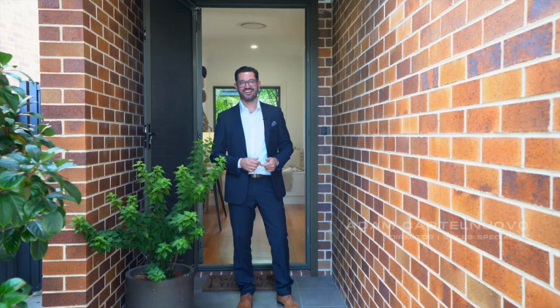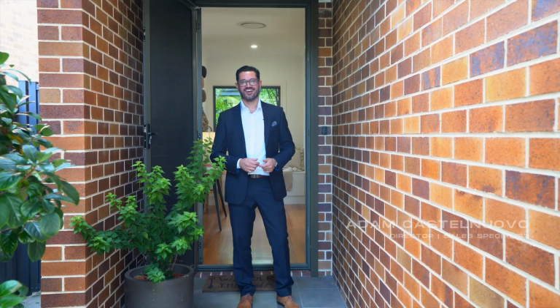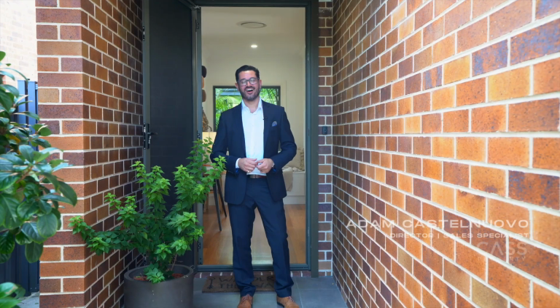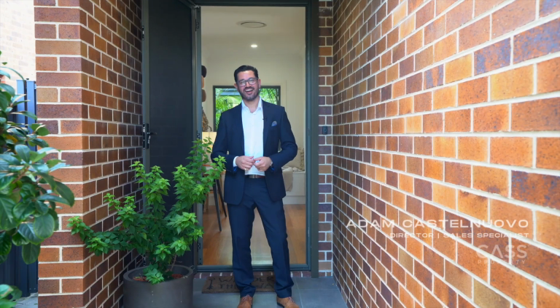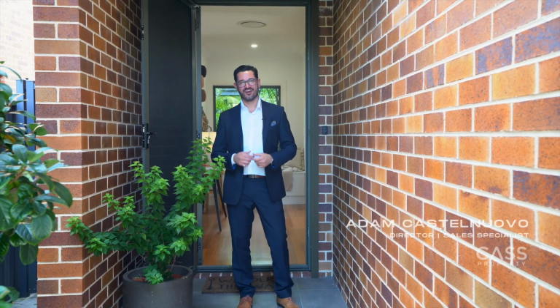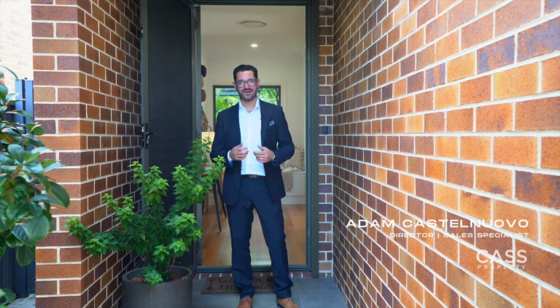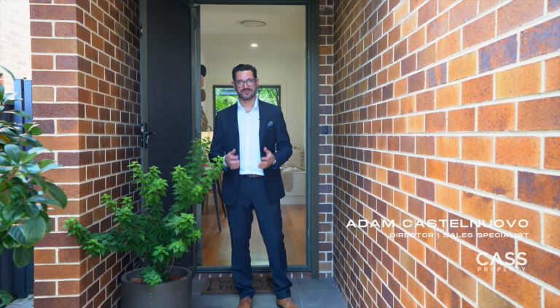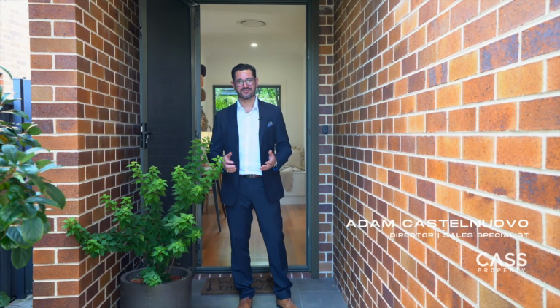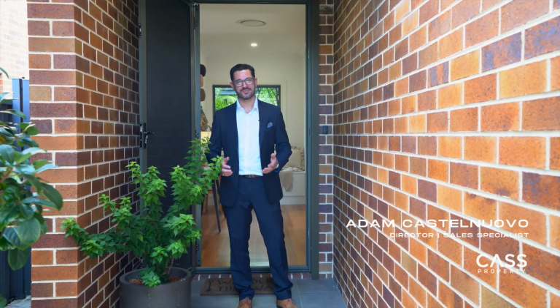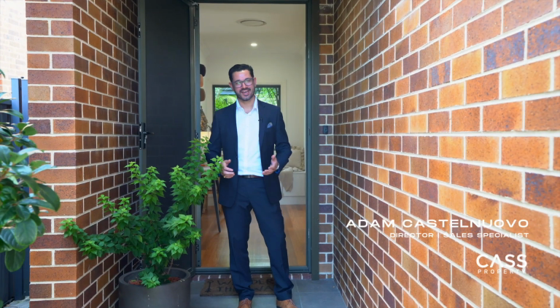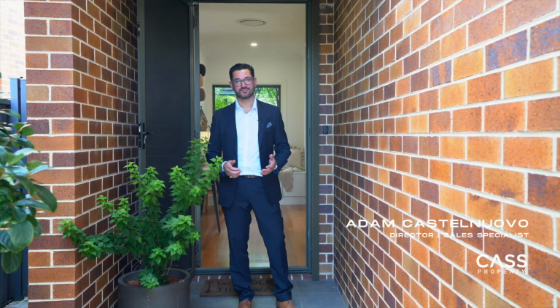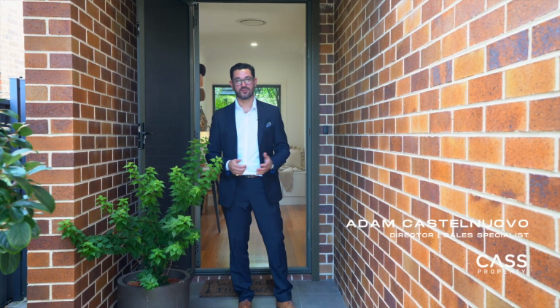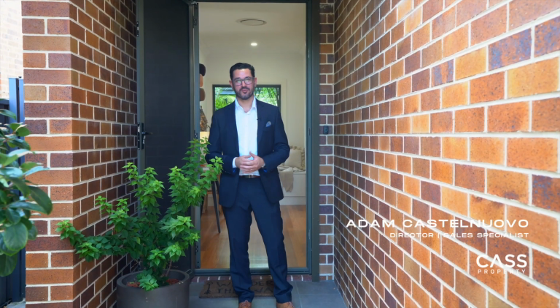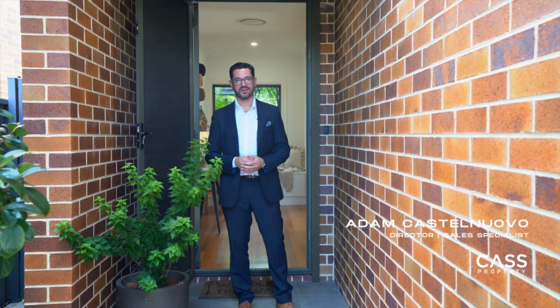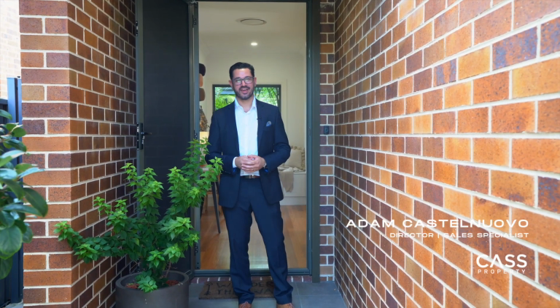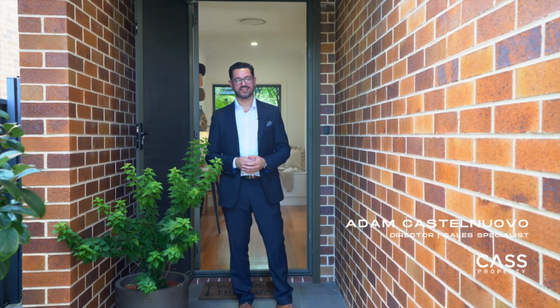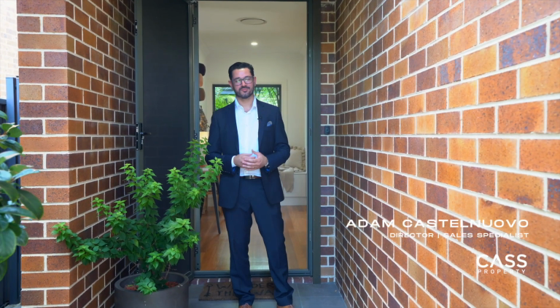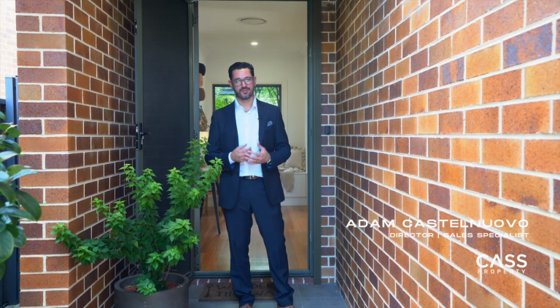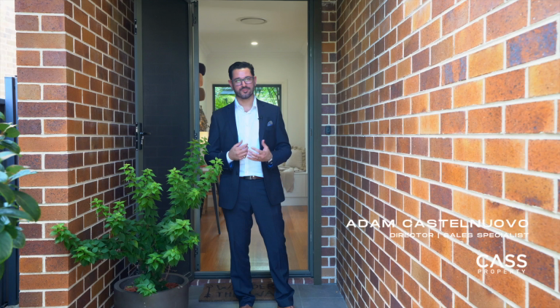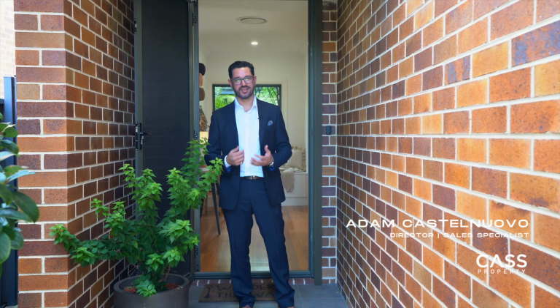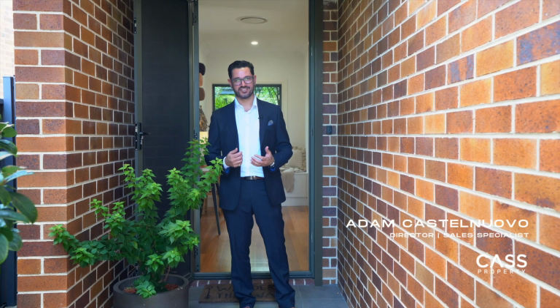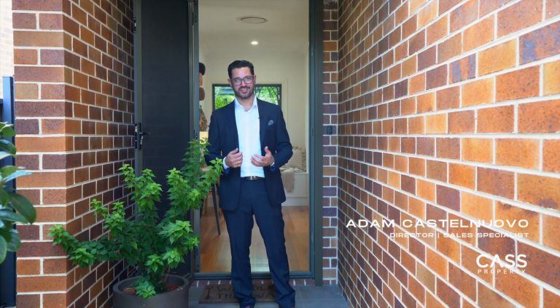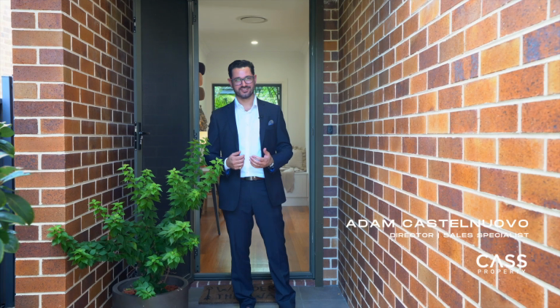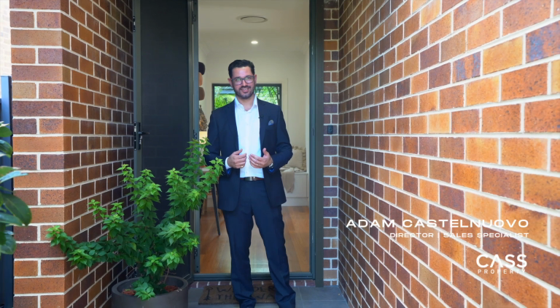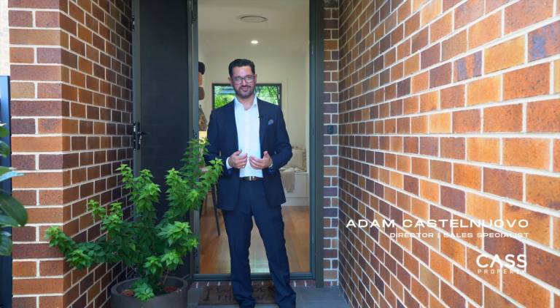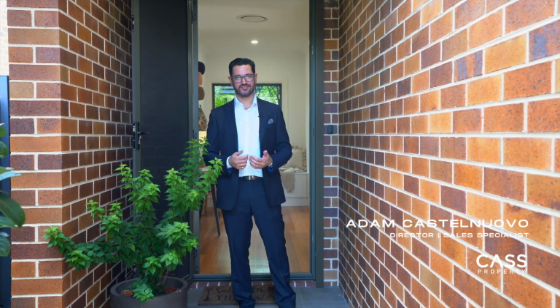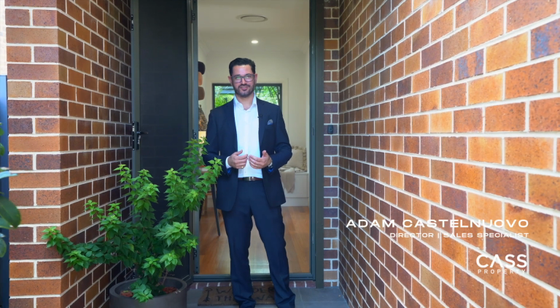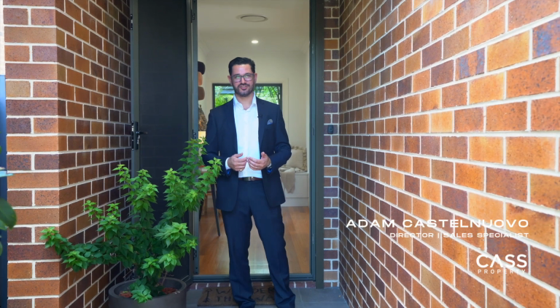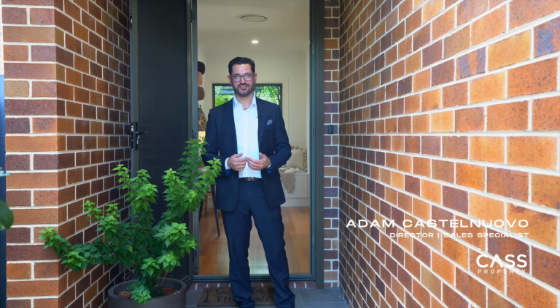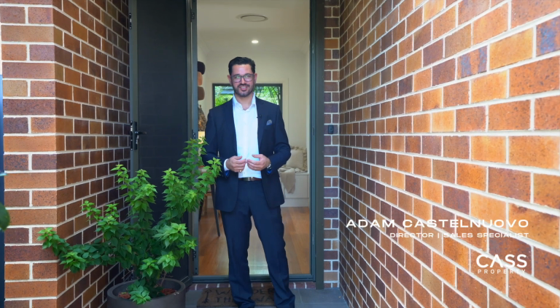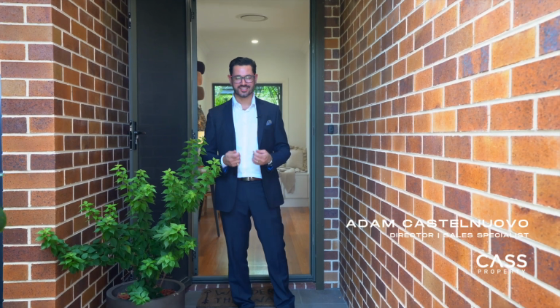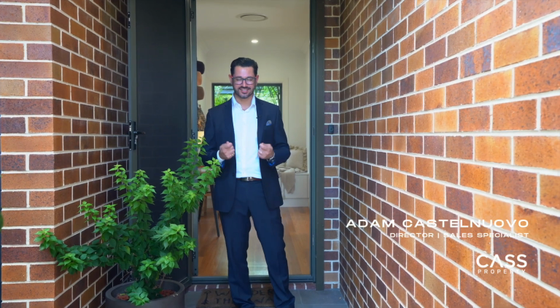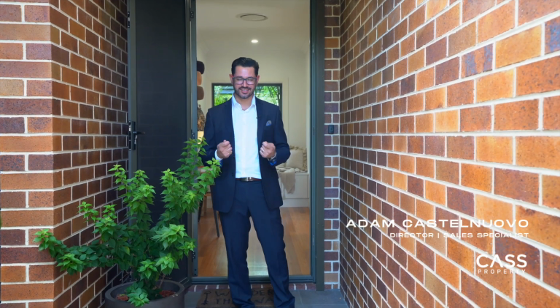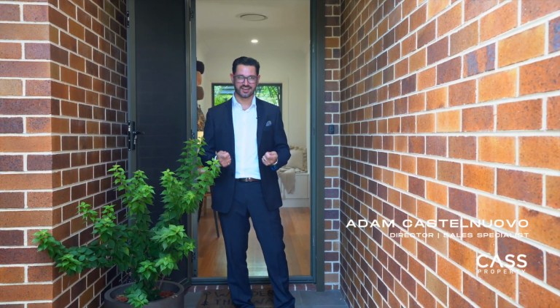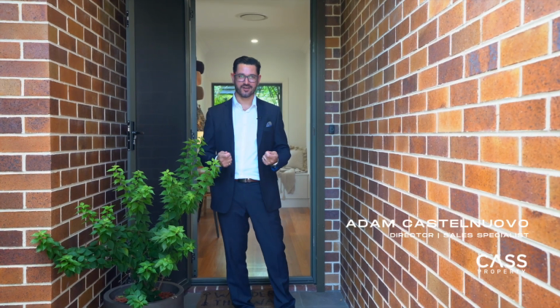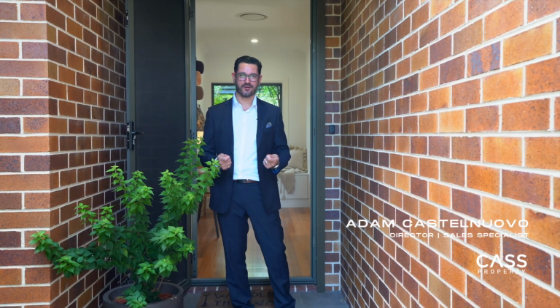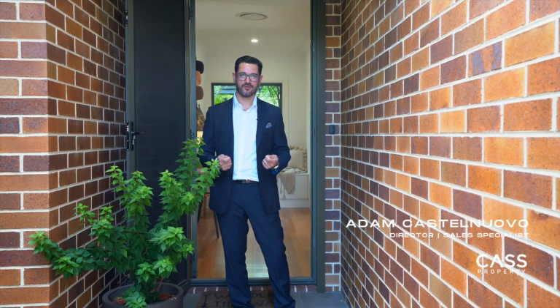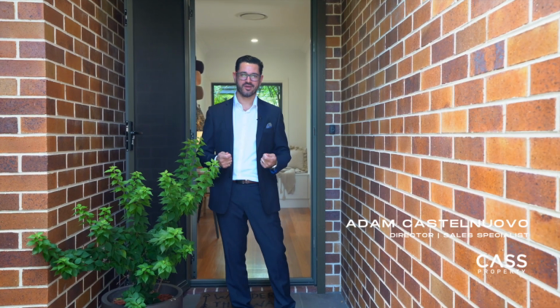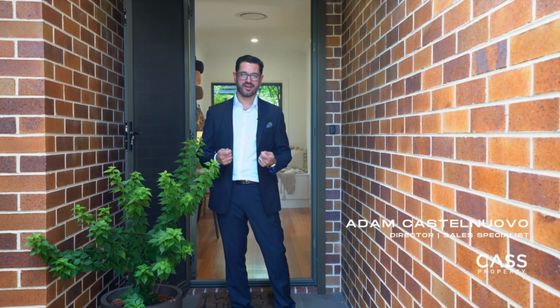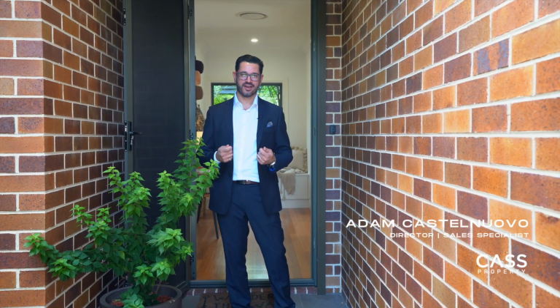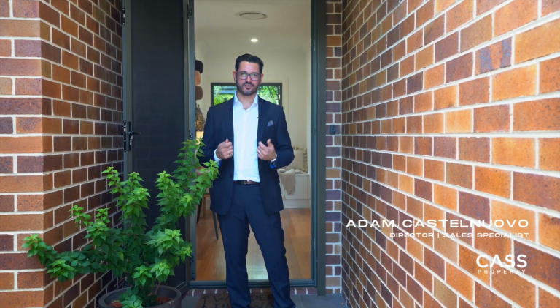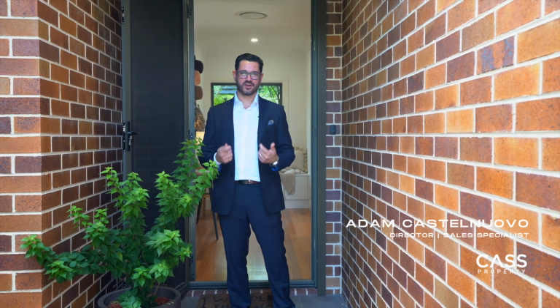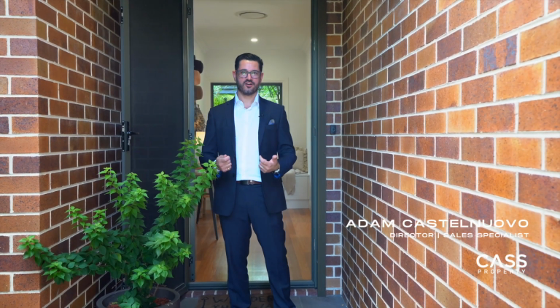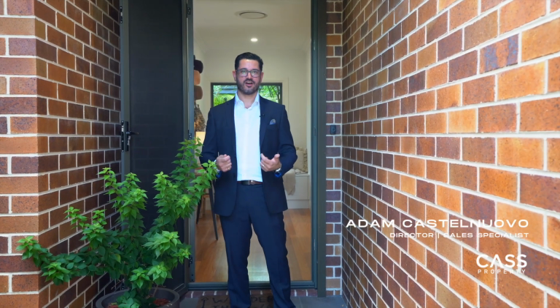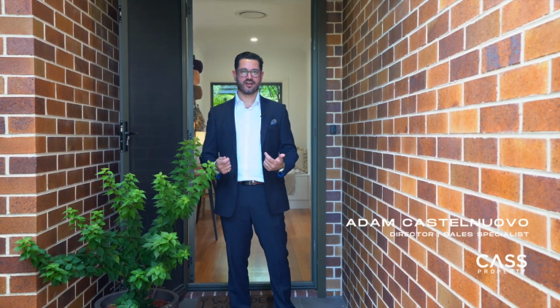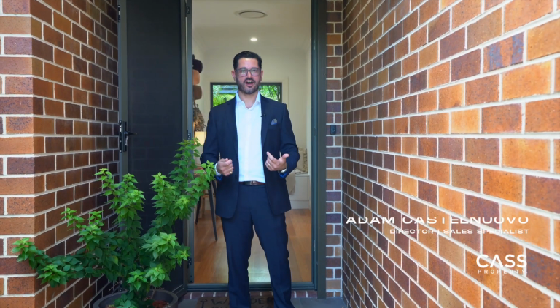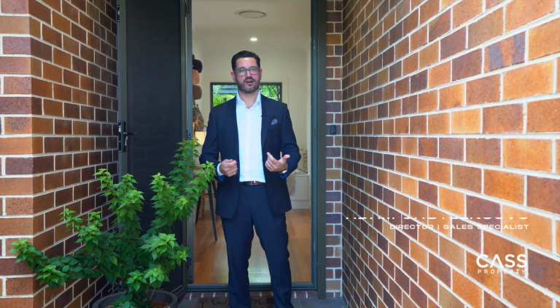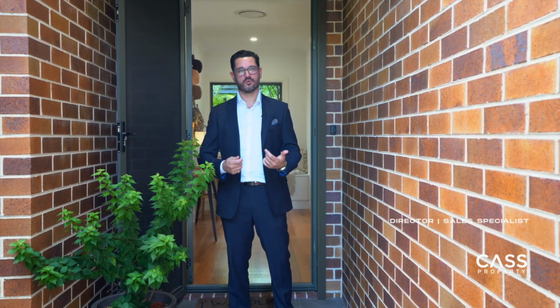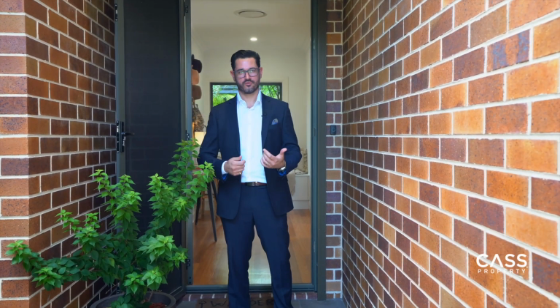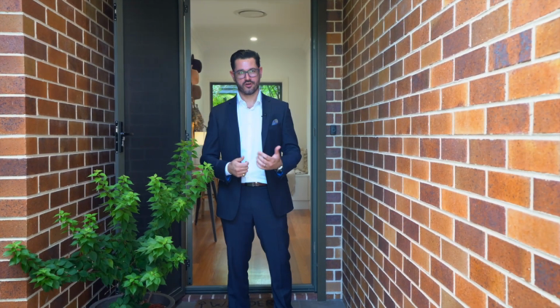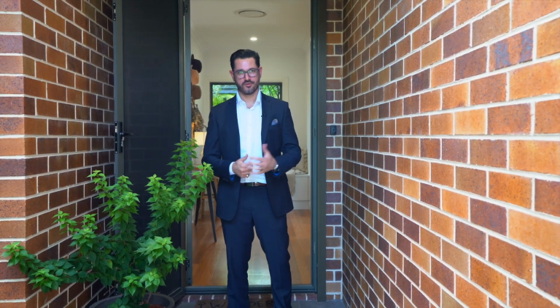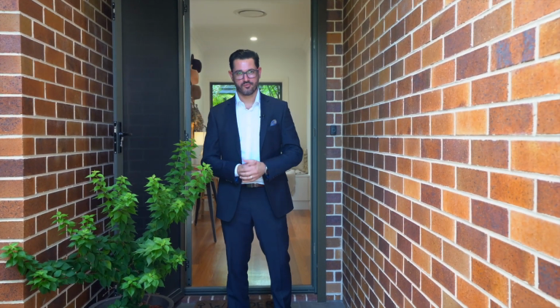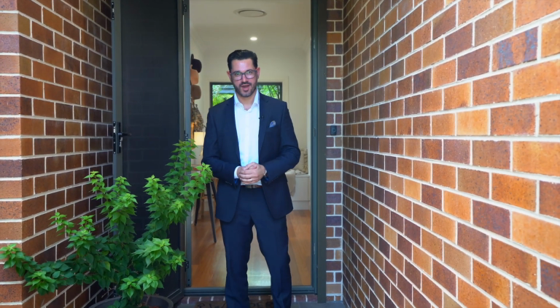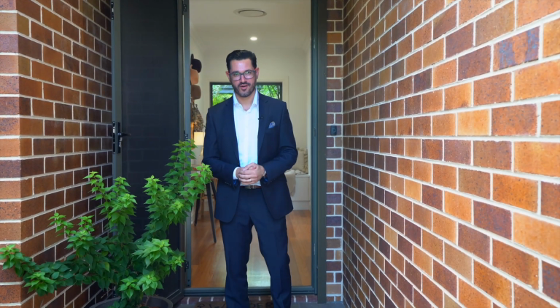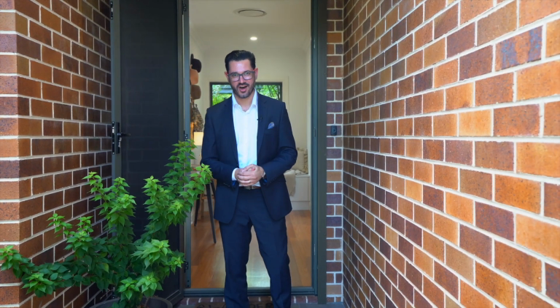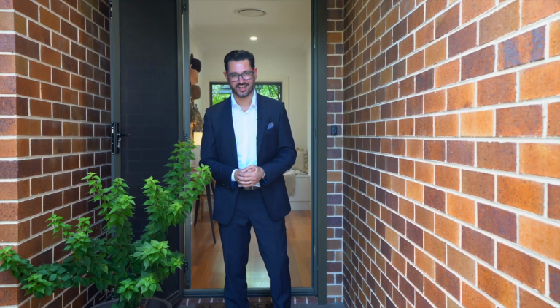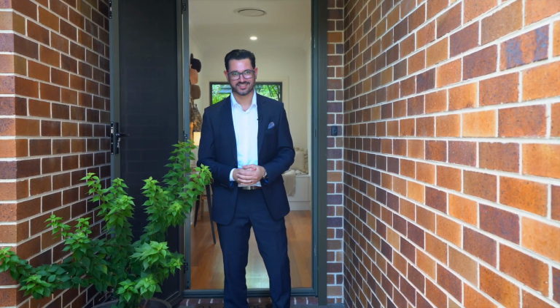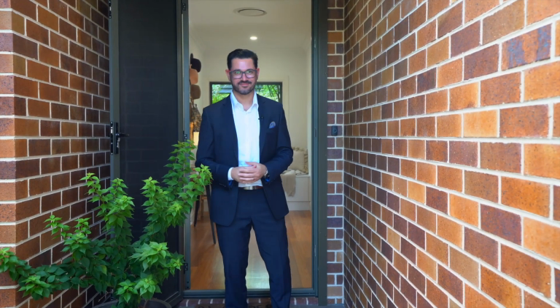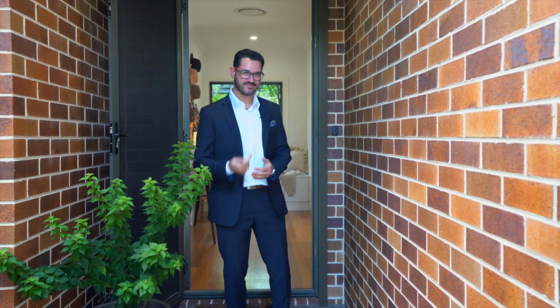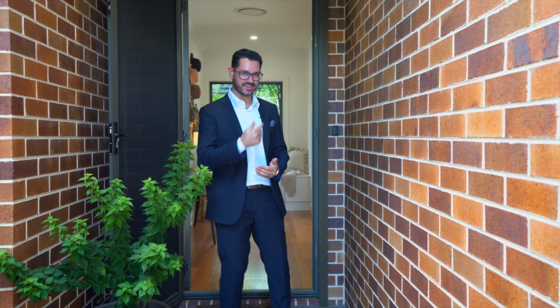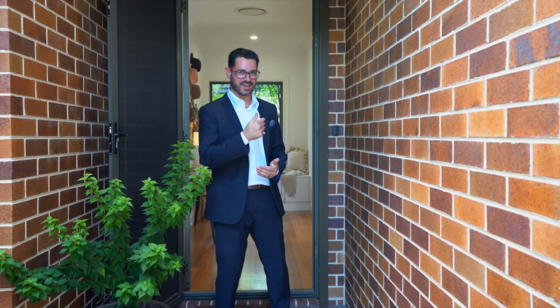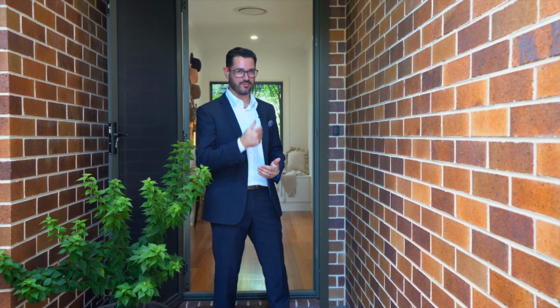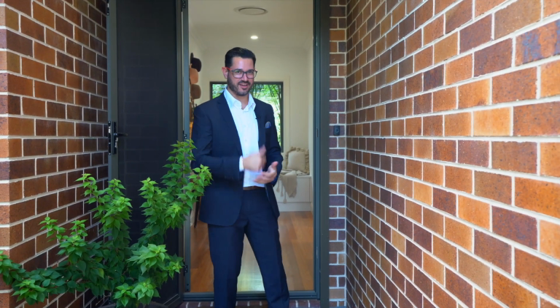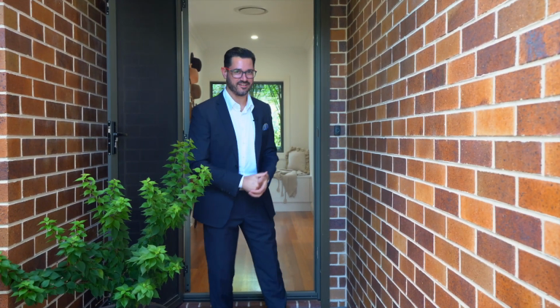Hi, I'm Adam from Cass Property and it's my pleasure to introduce you to this stunning home at 29 Karawang Road, Brower Heights. Come on in.